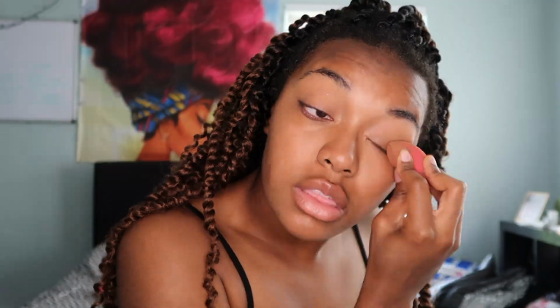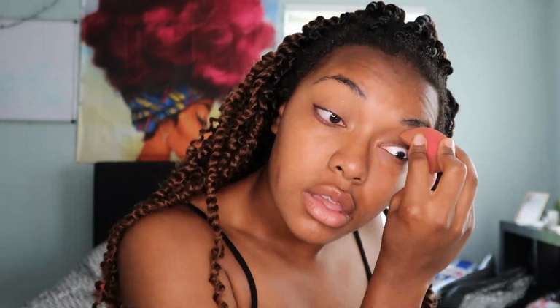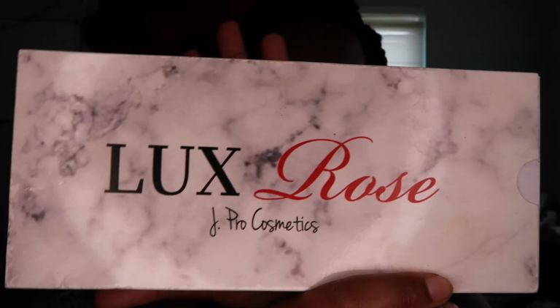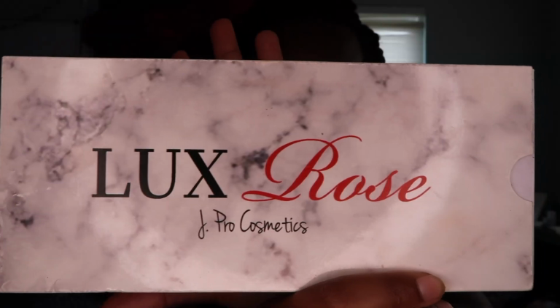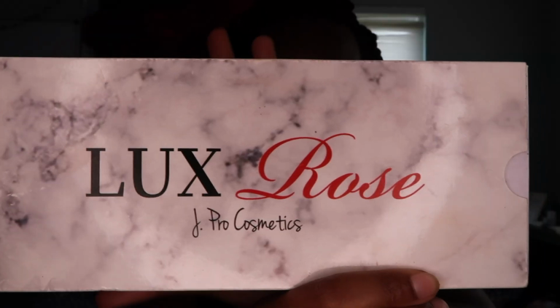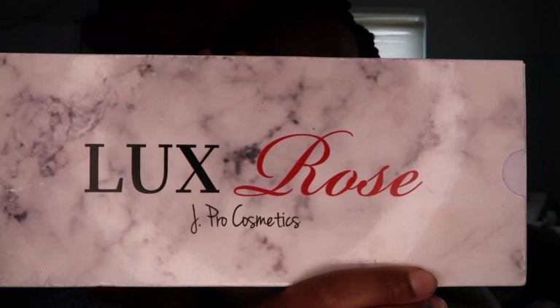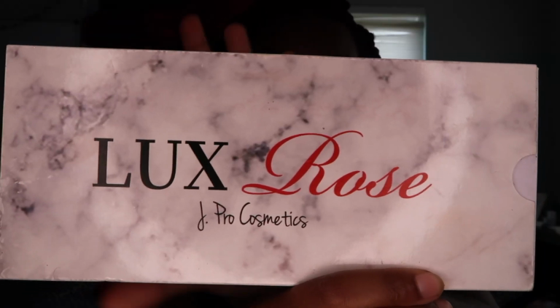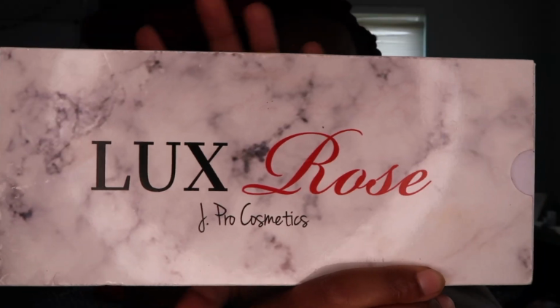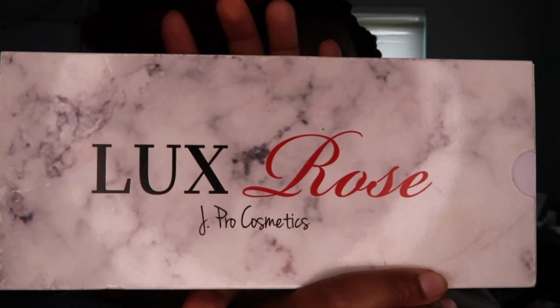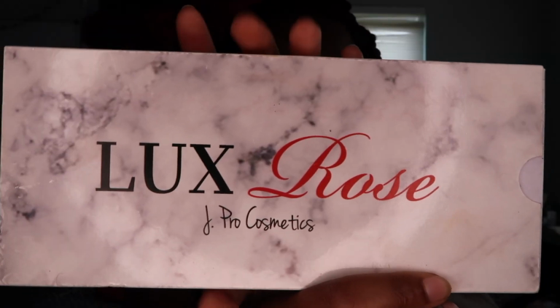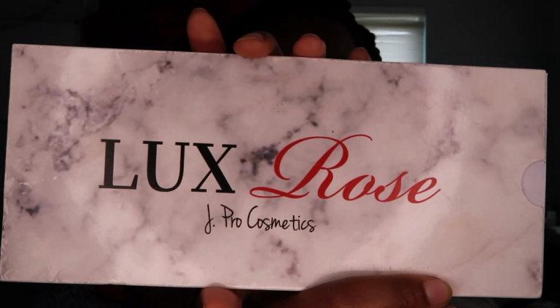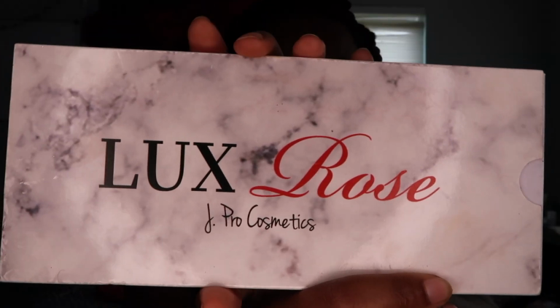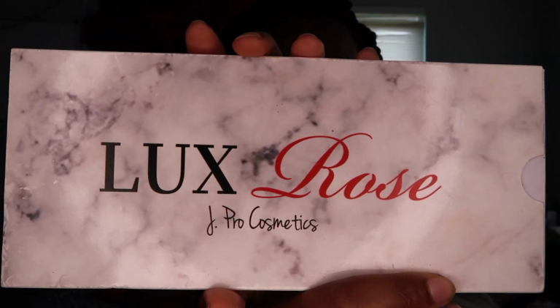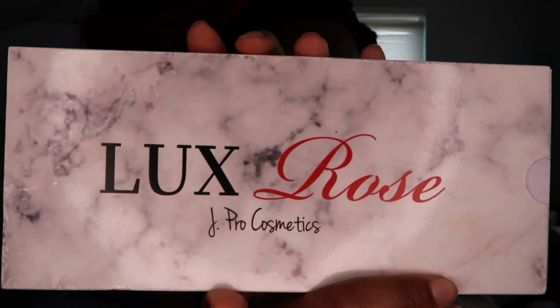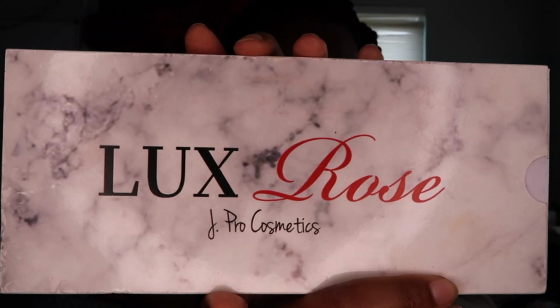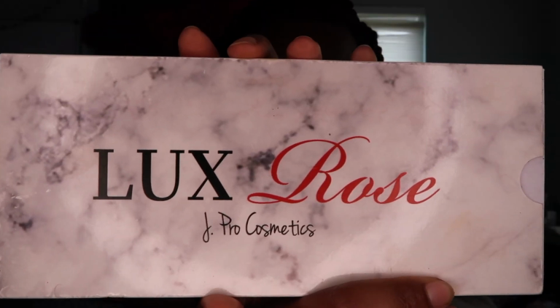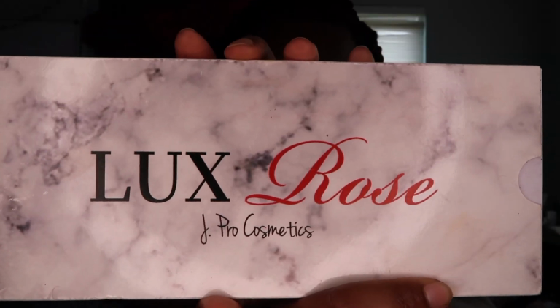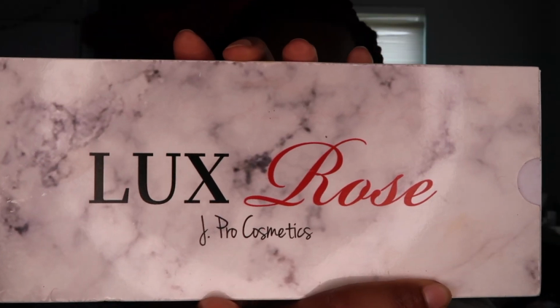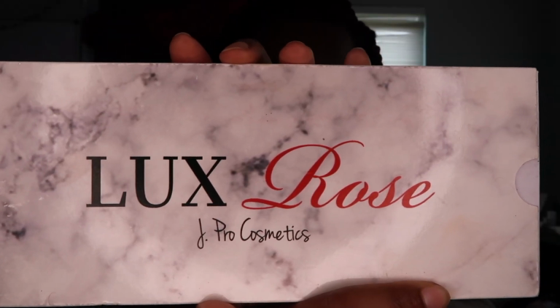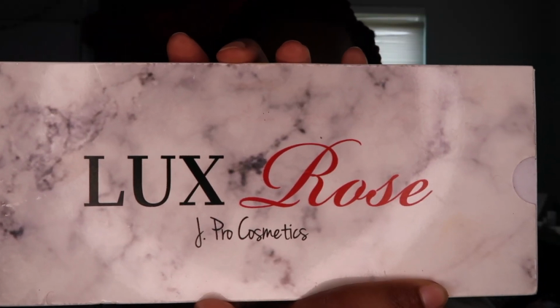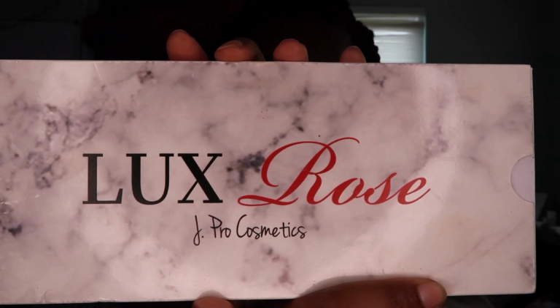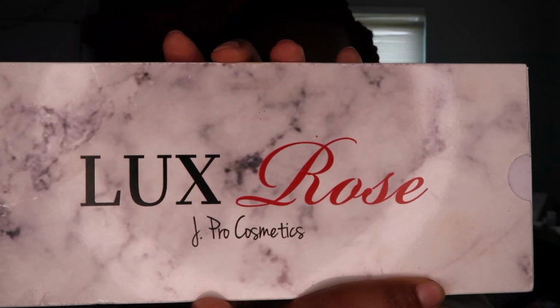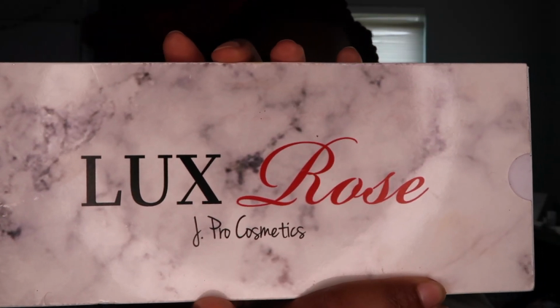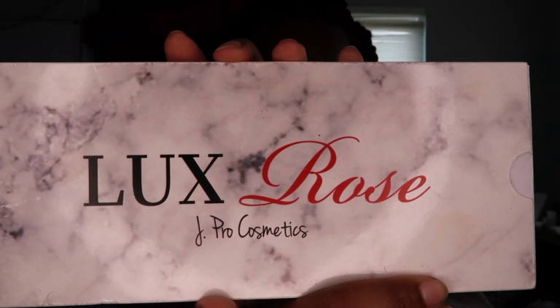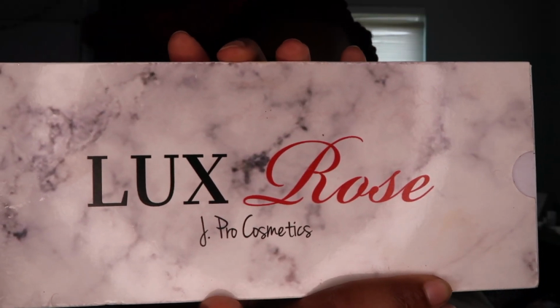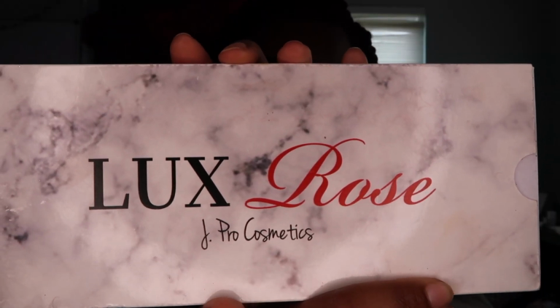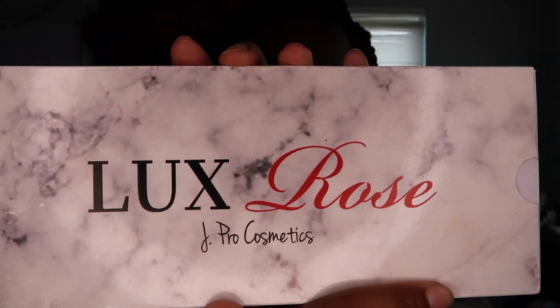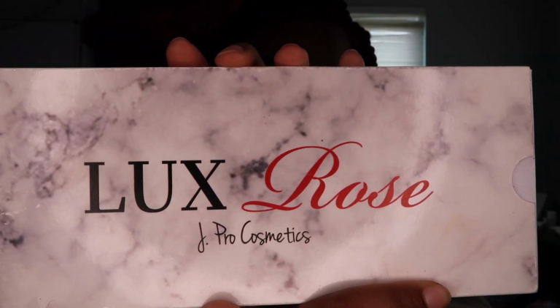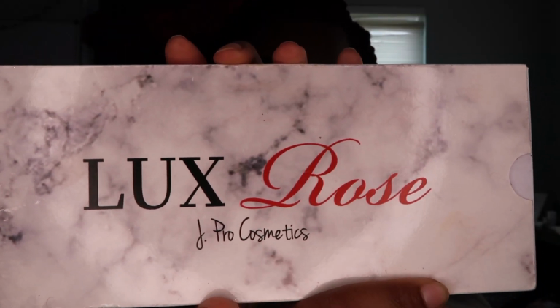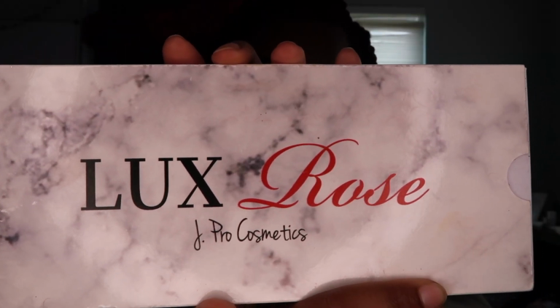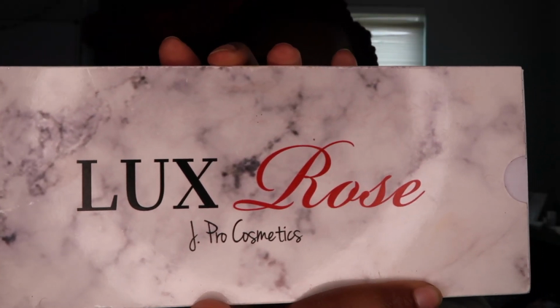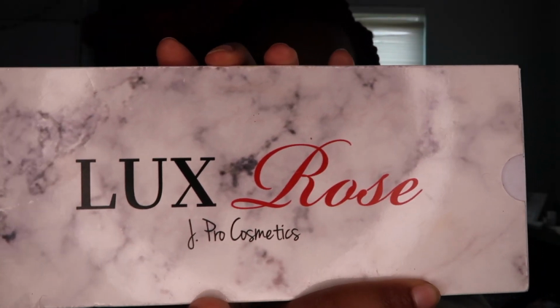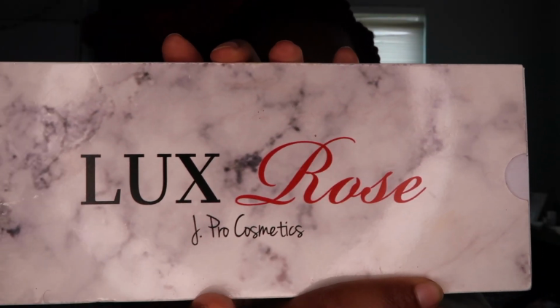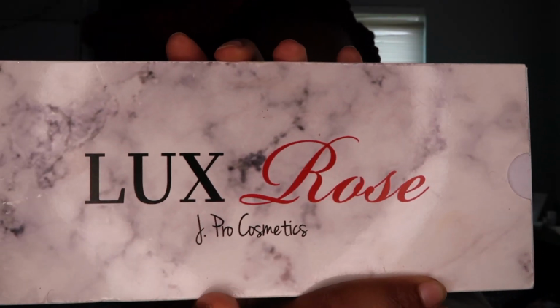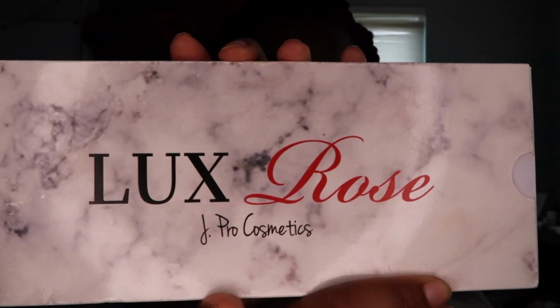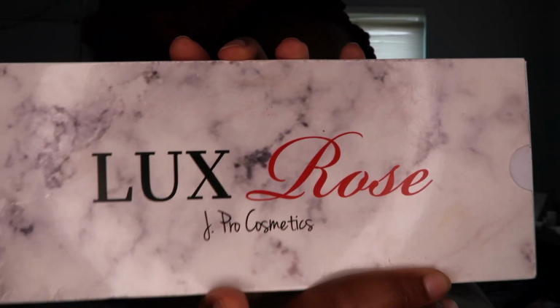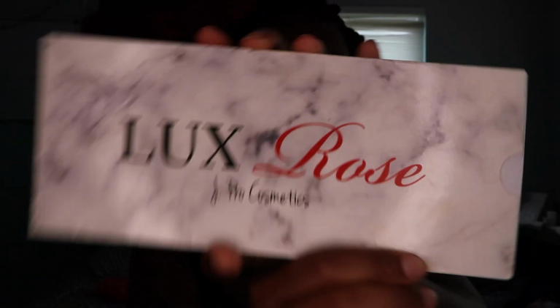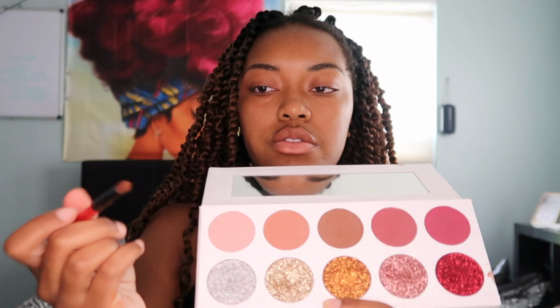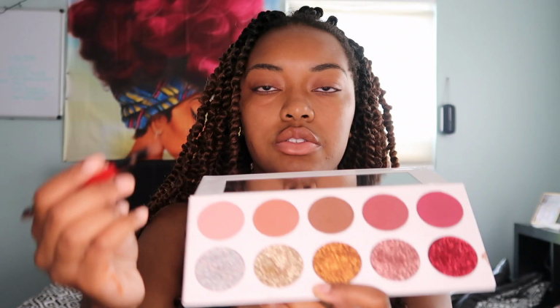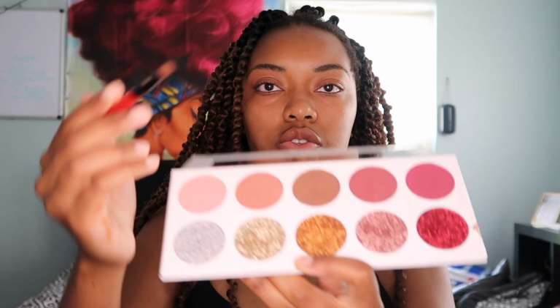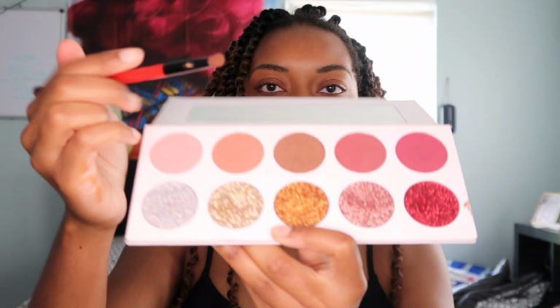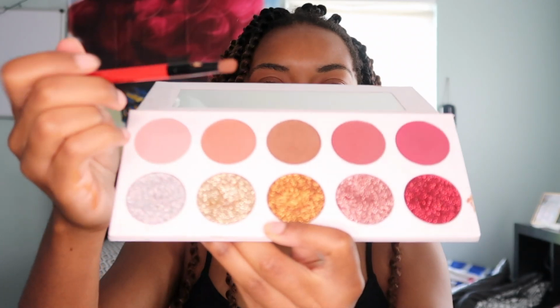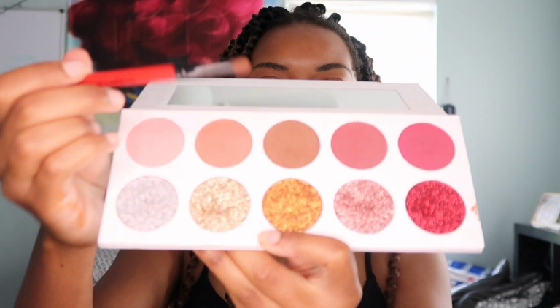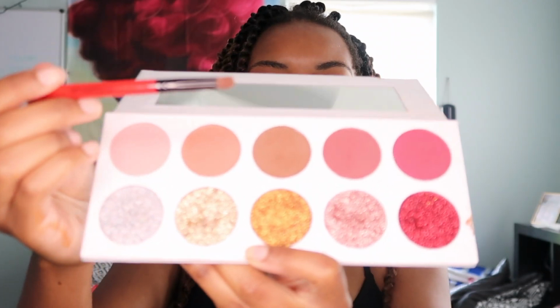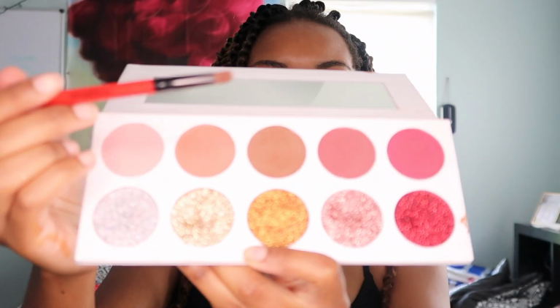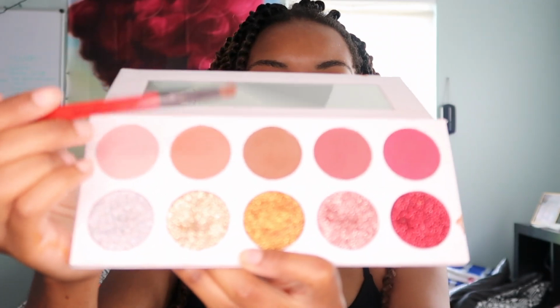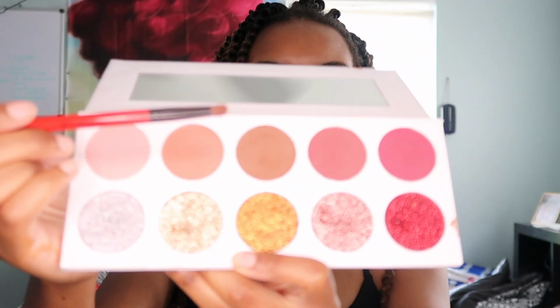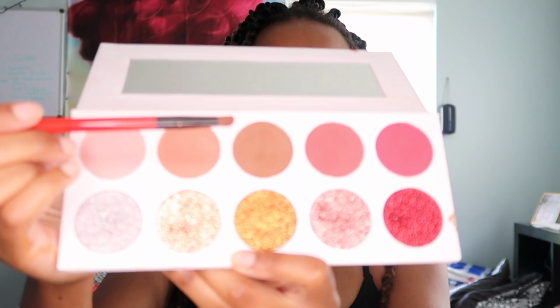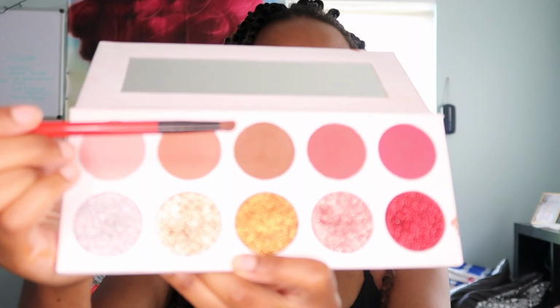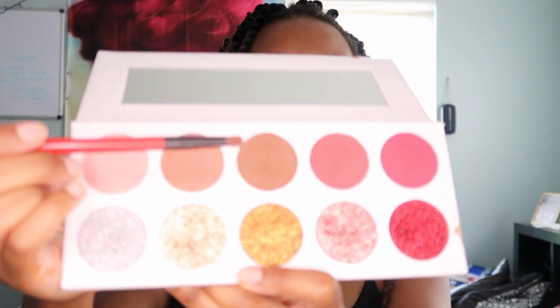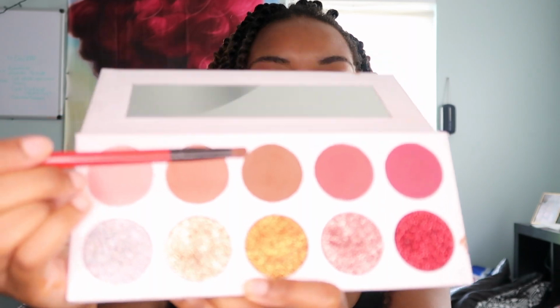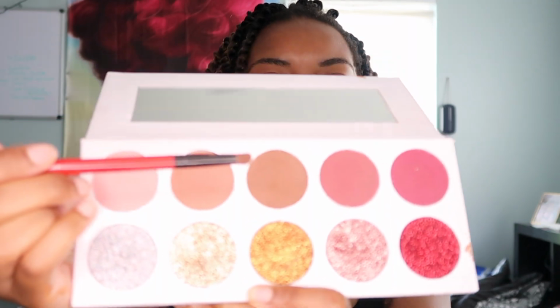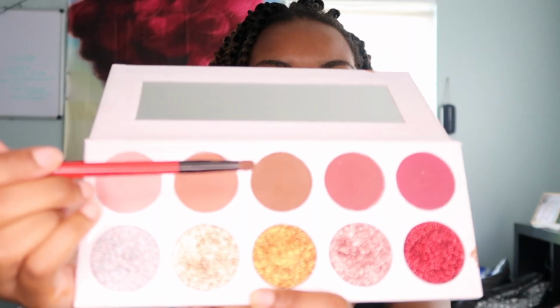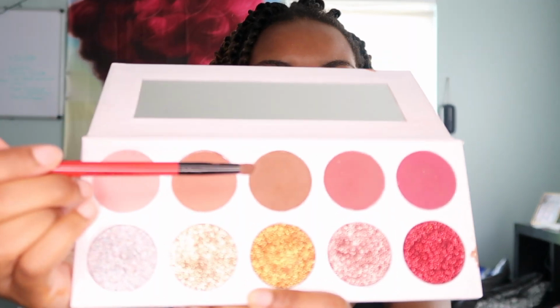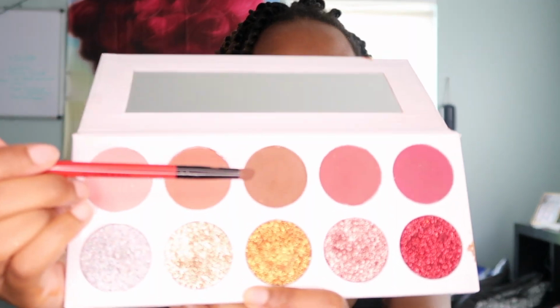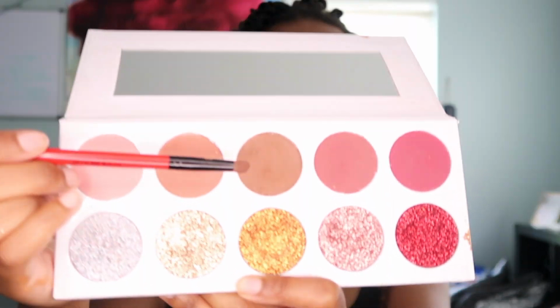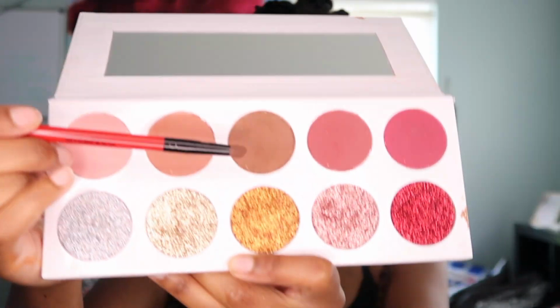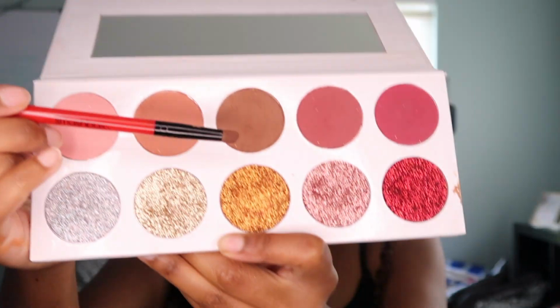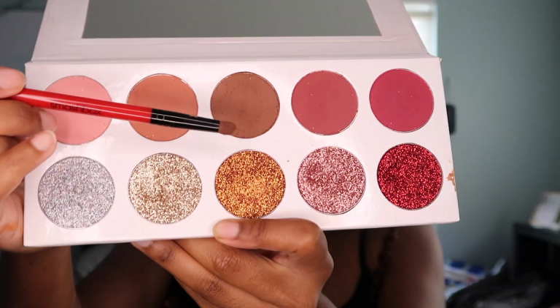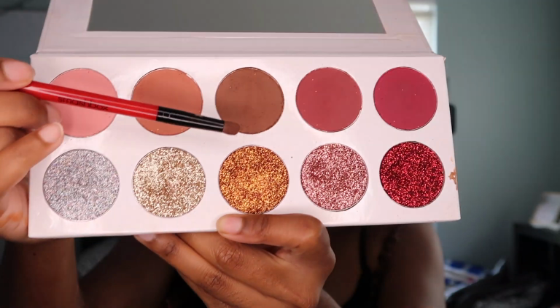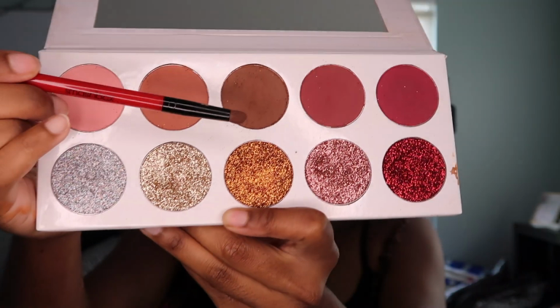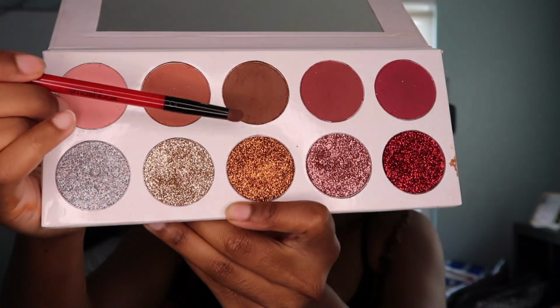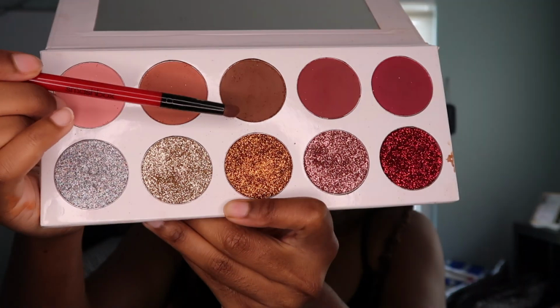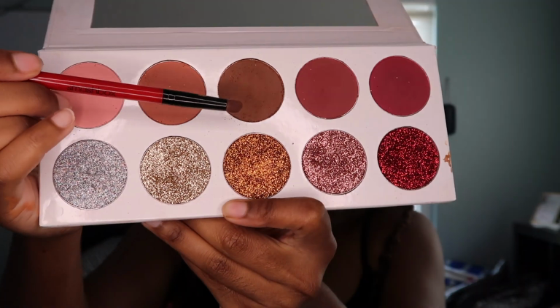I'm using J Pro Cosmetics, the Luxe Rose Palette. So I'm going in with this brown.